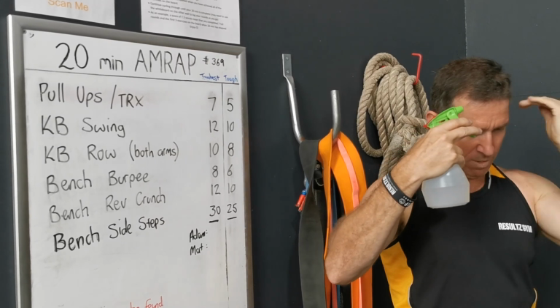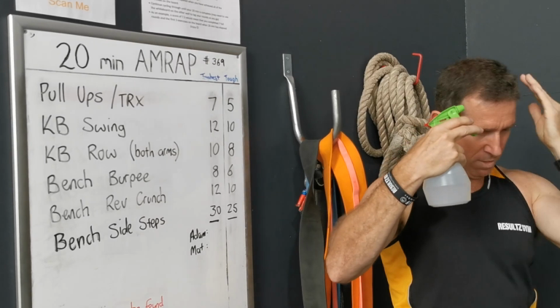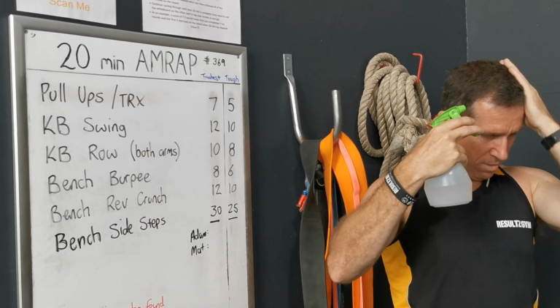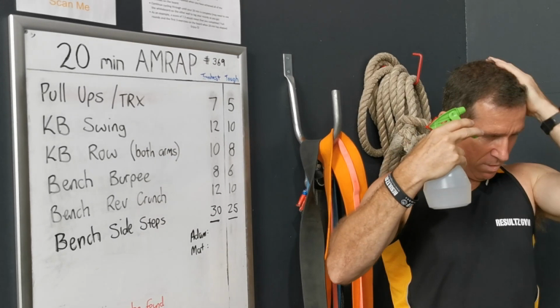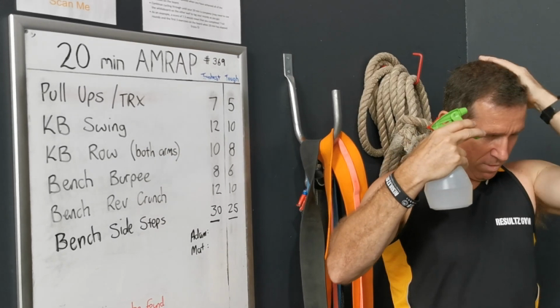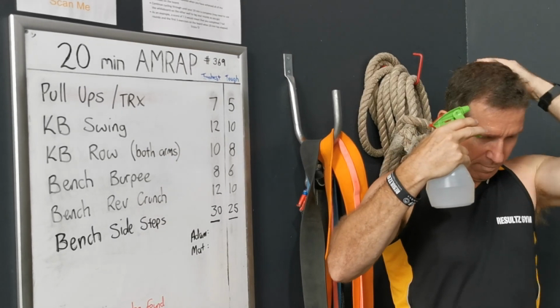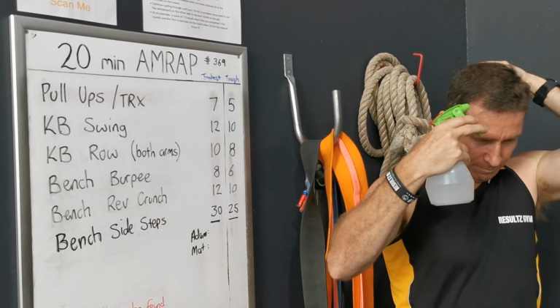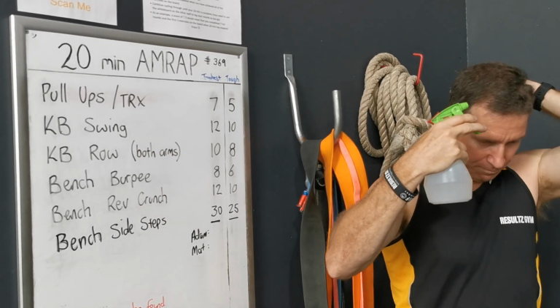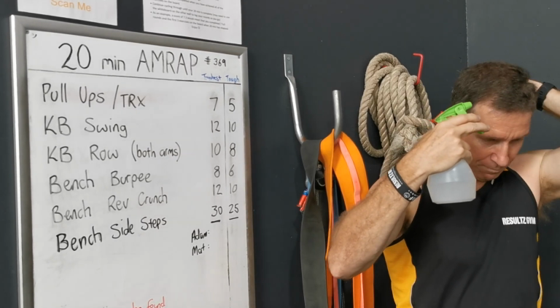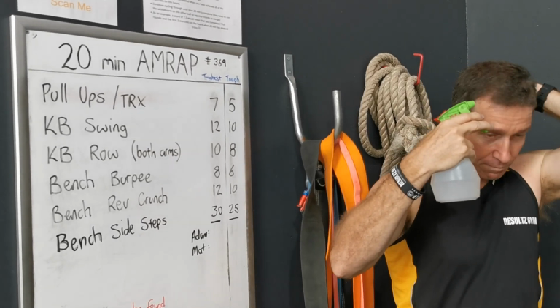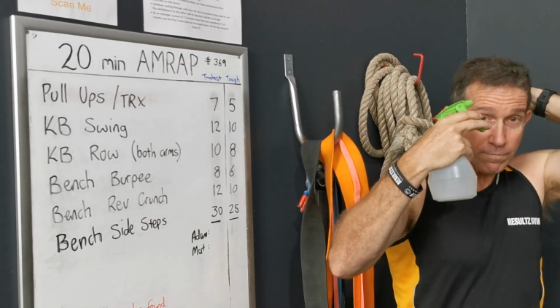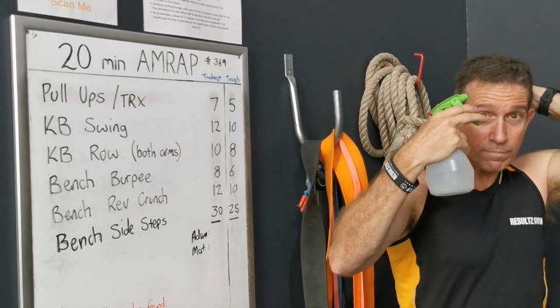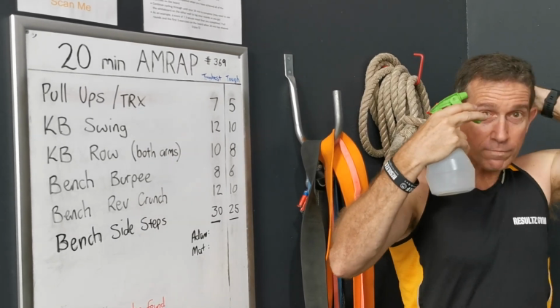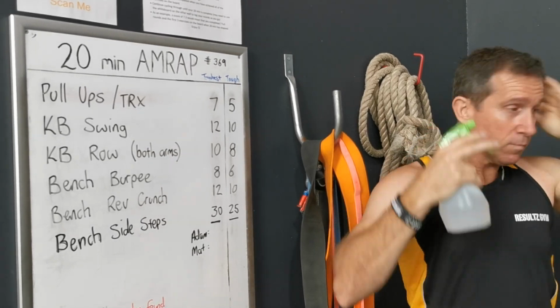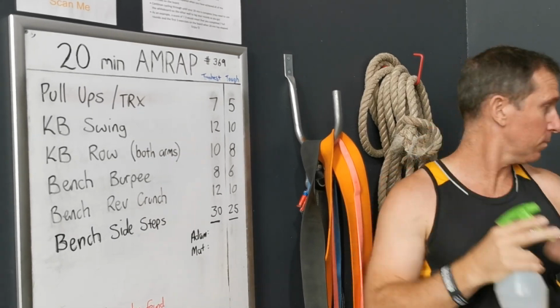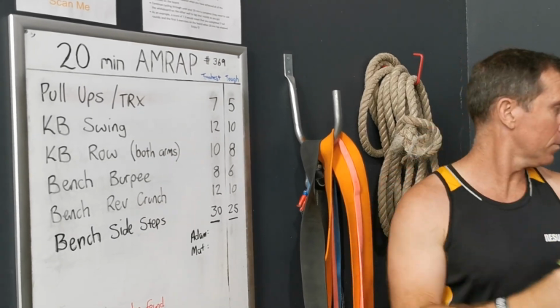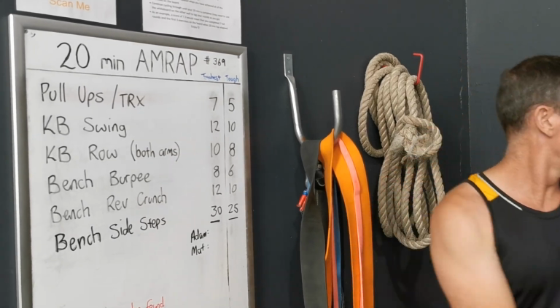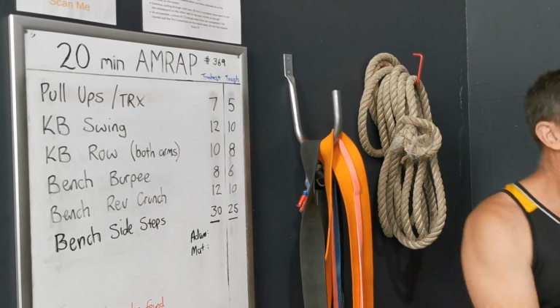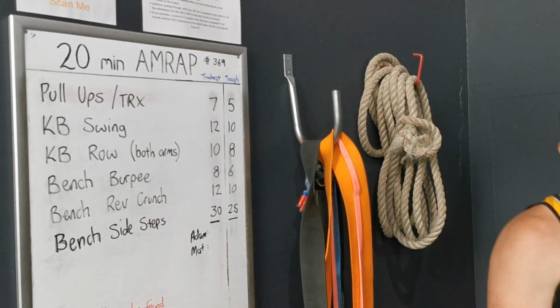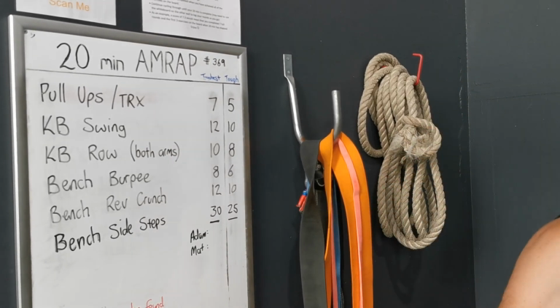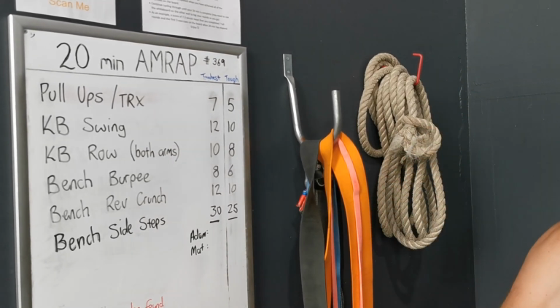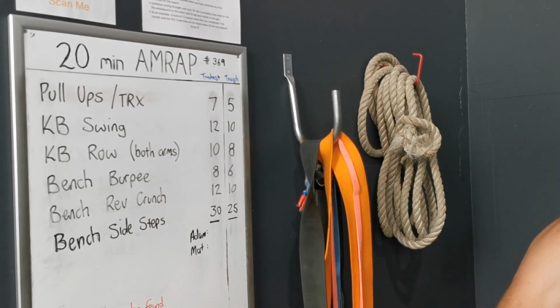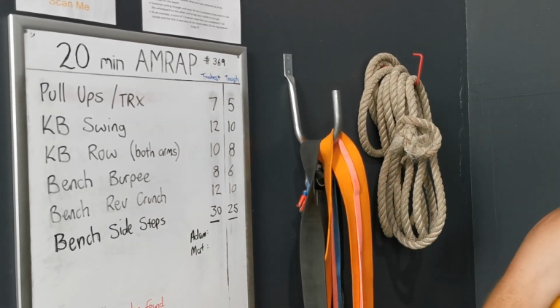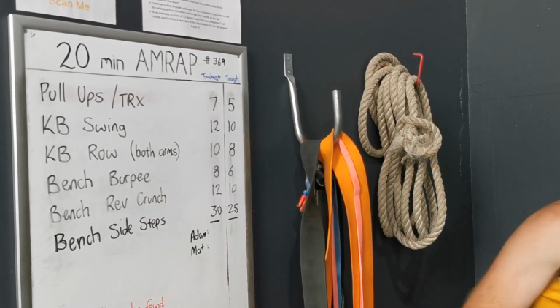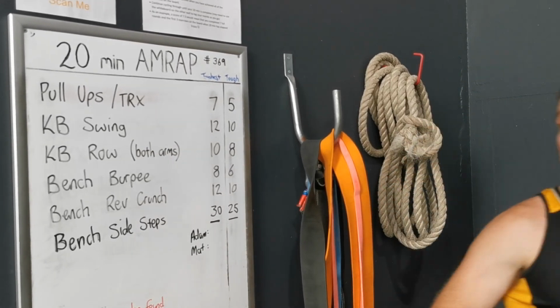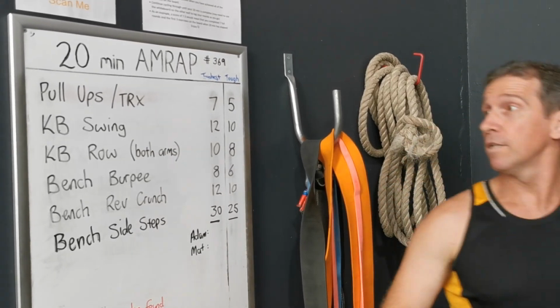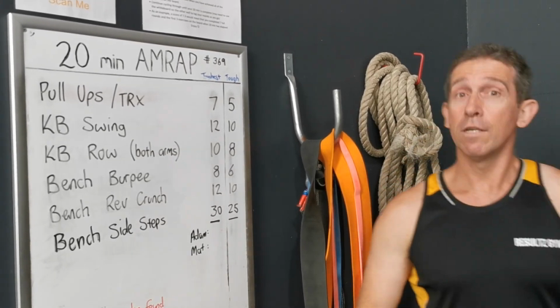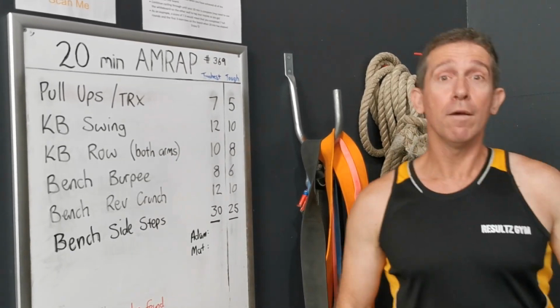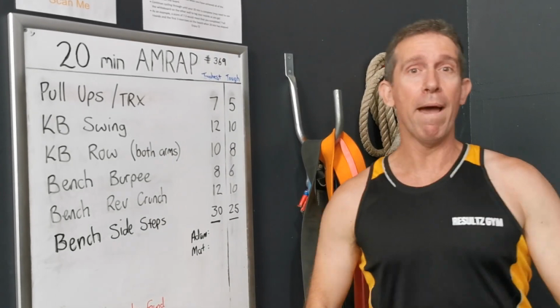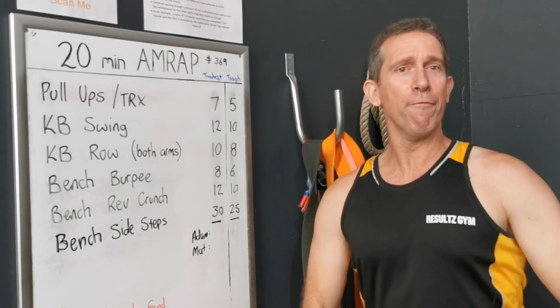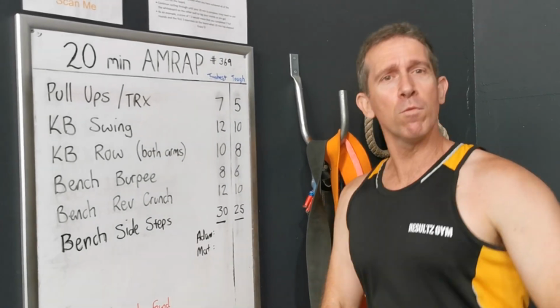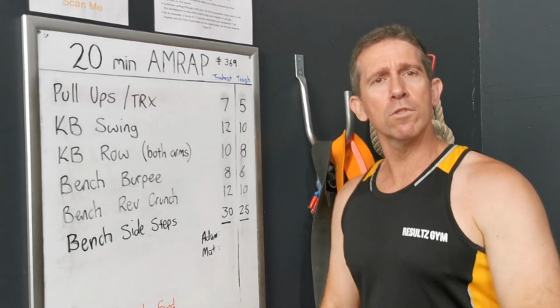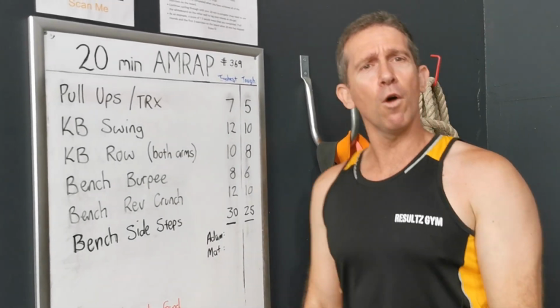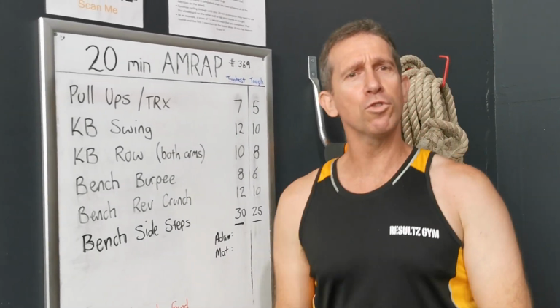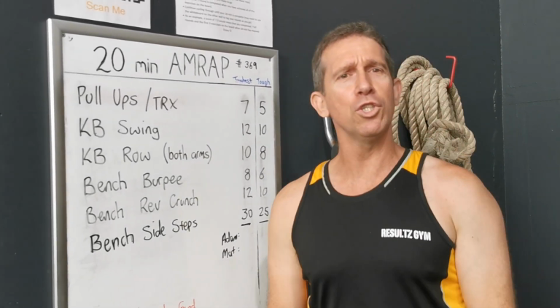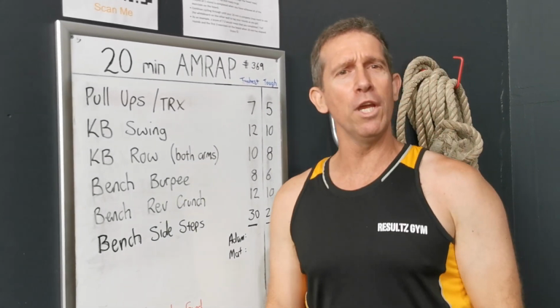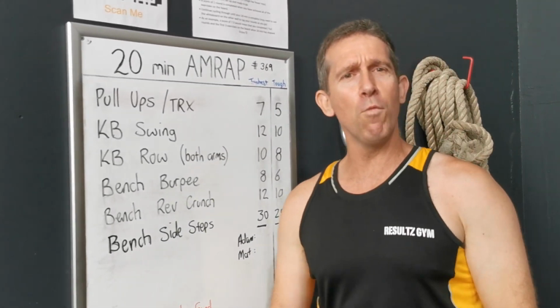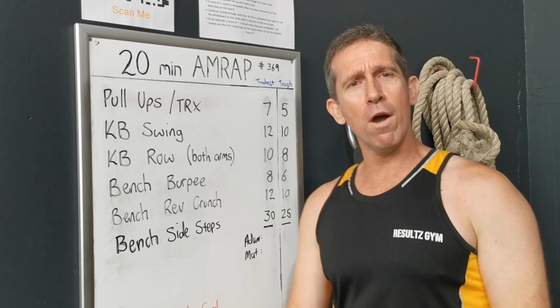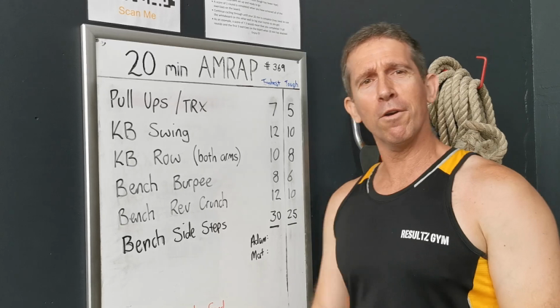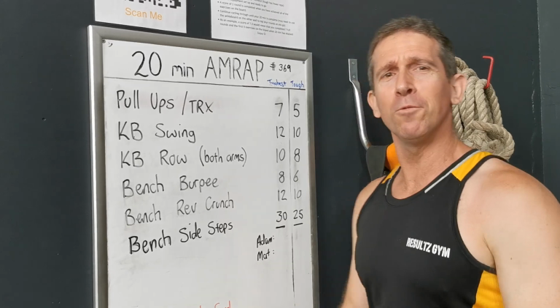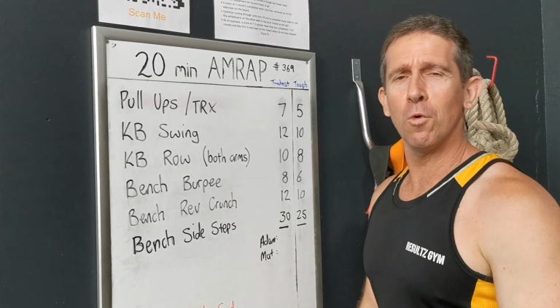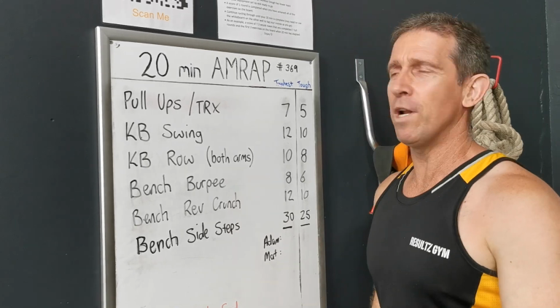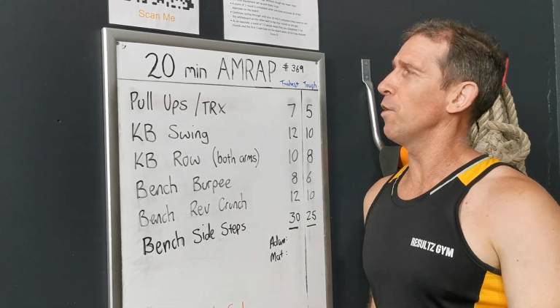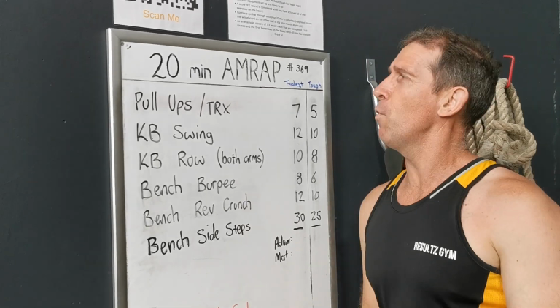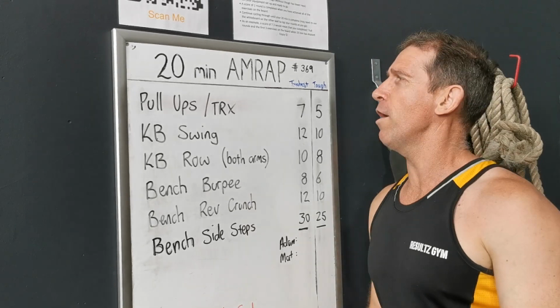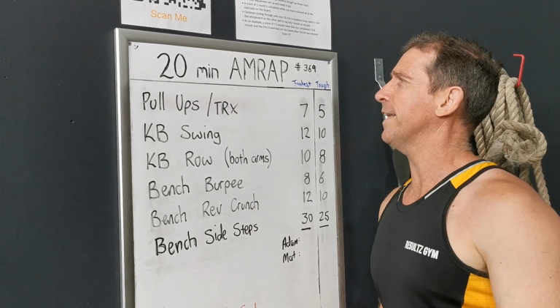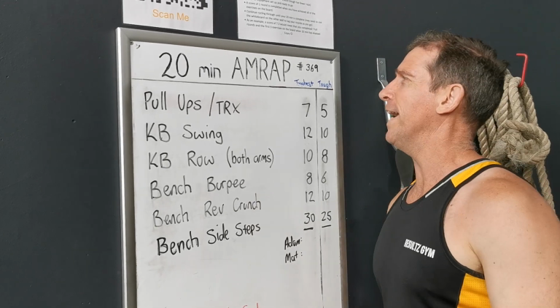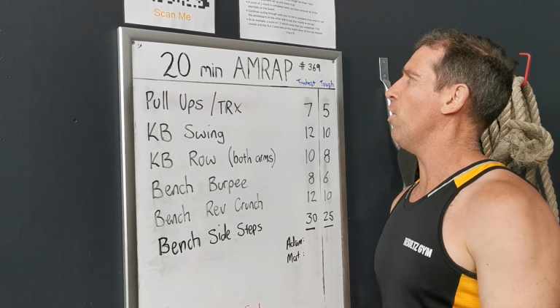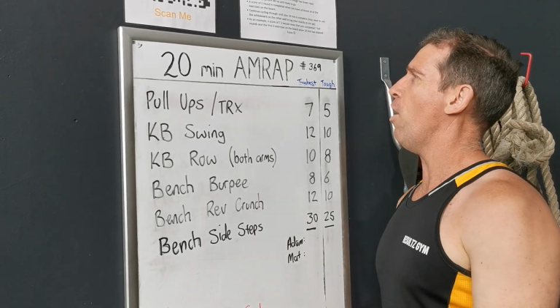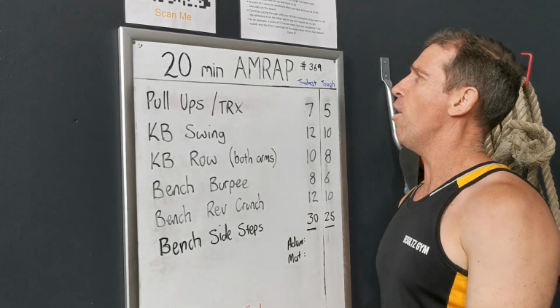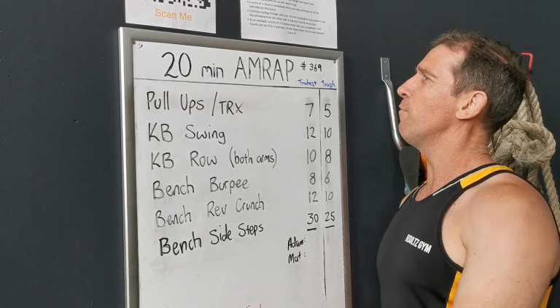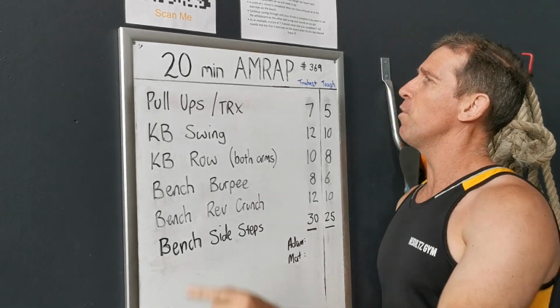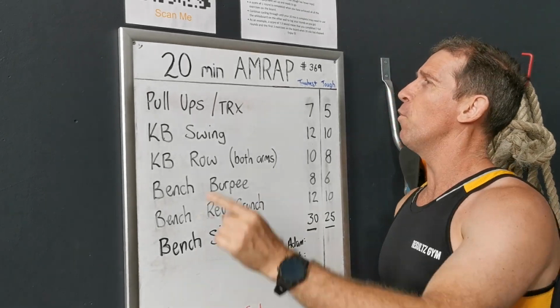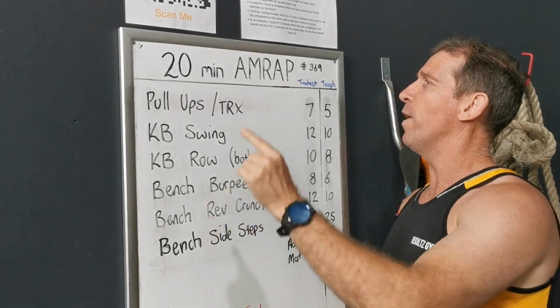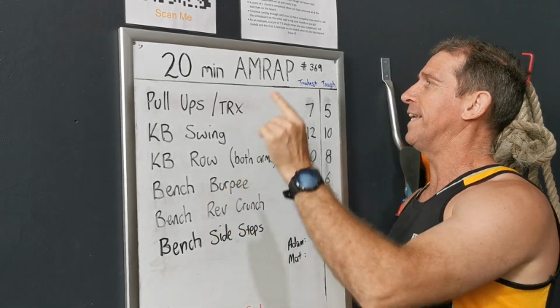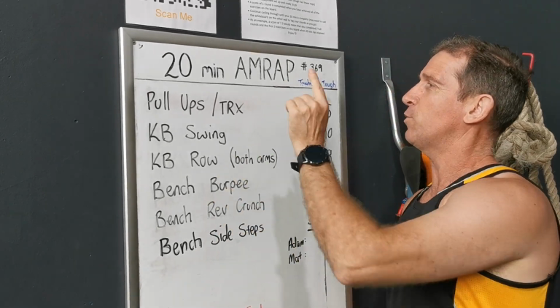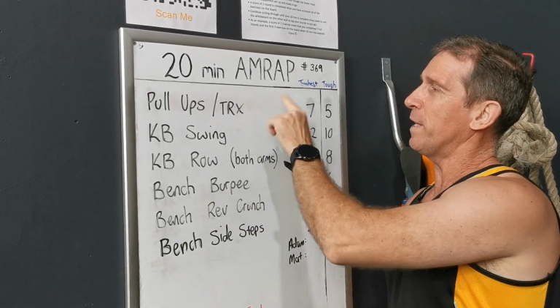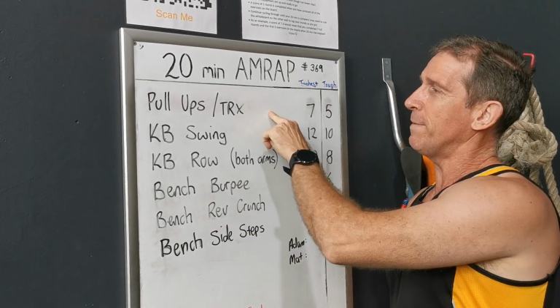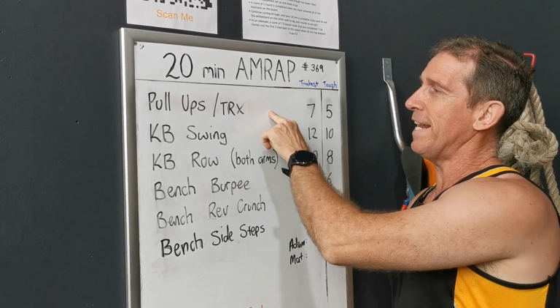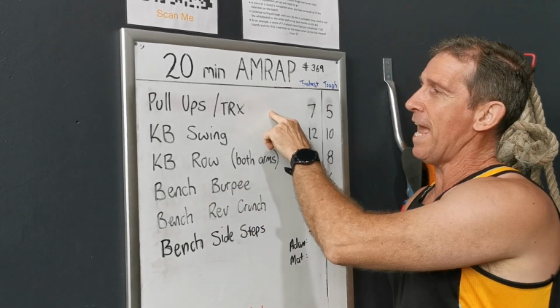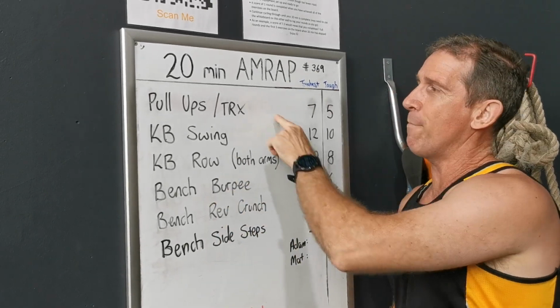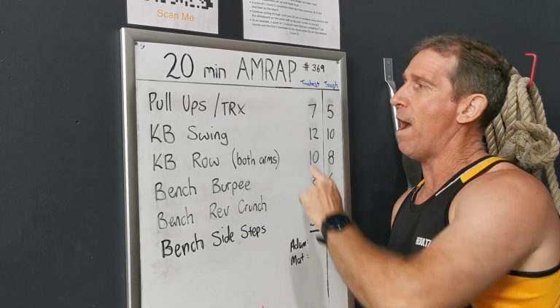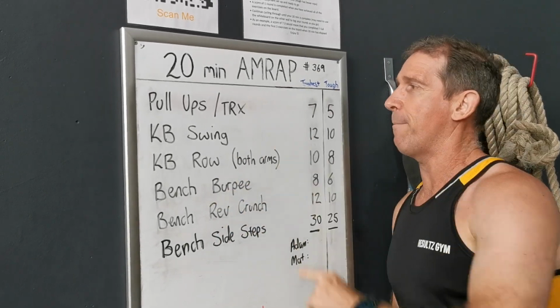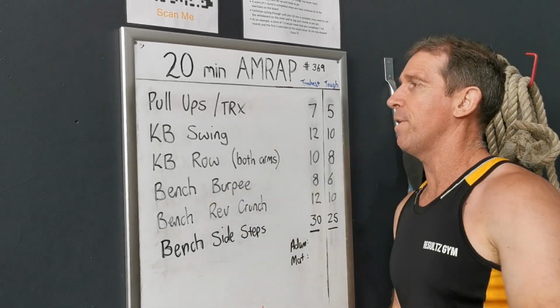G'day guys, Matt from Results Gym. Welcome to another workout of the week — 20 minute AMRAP.